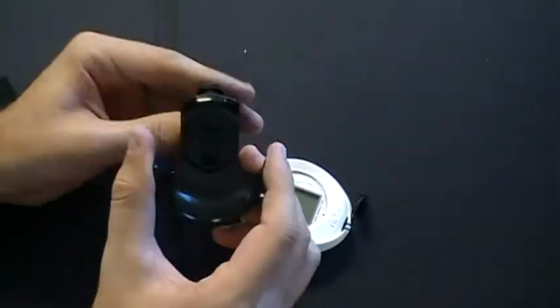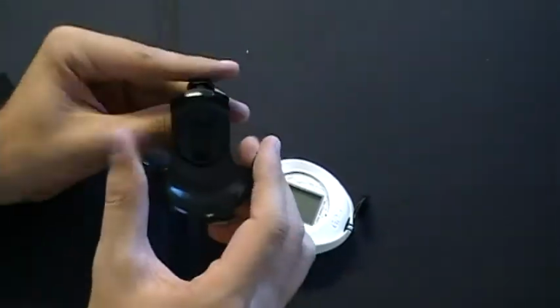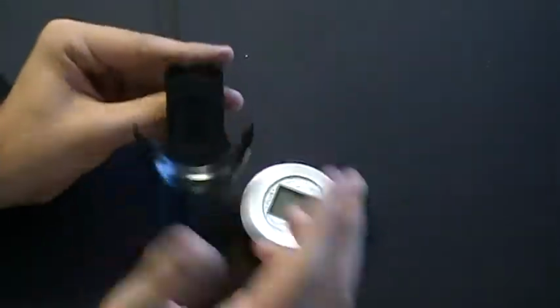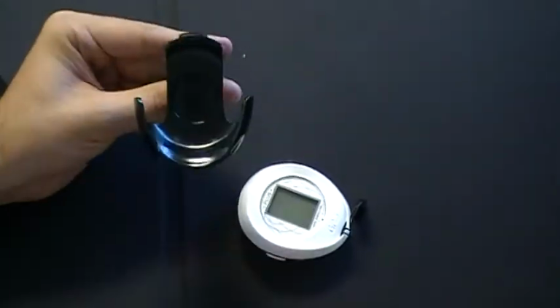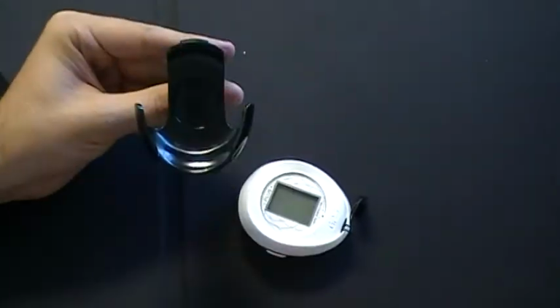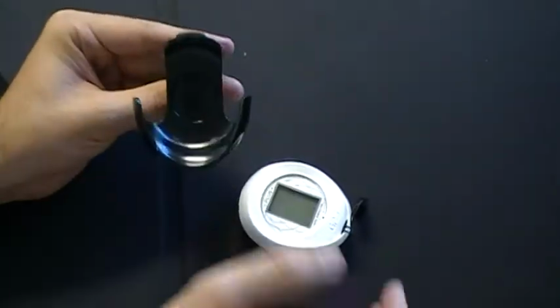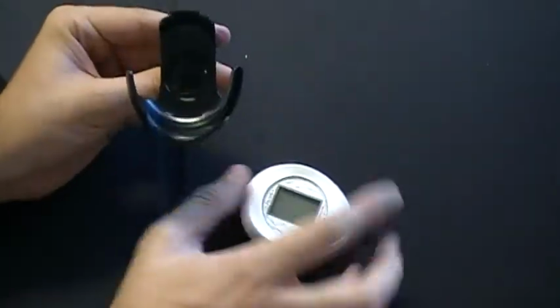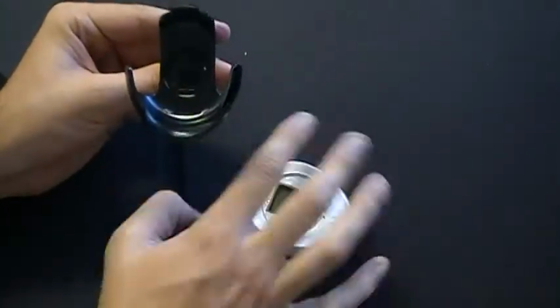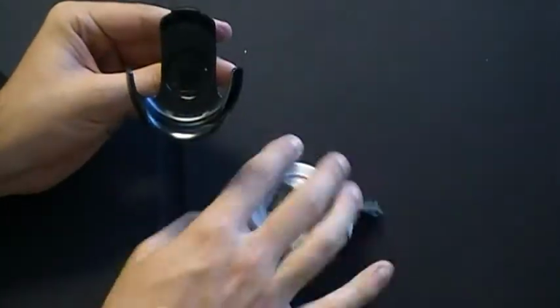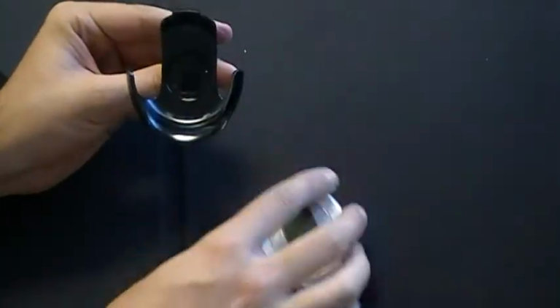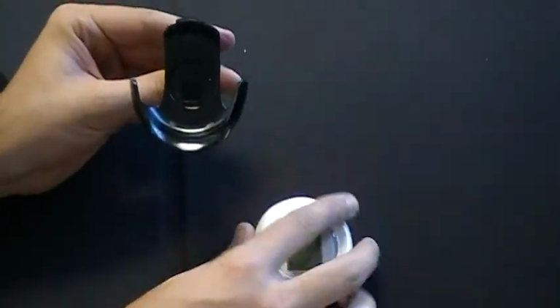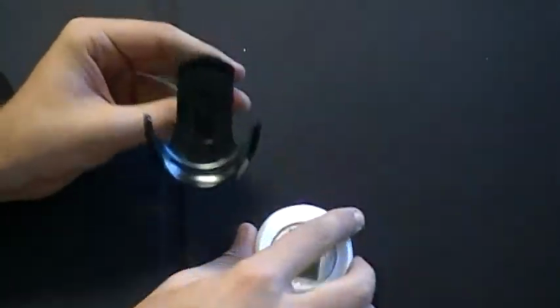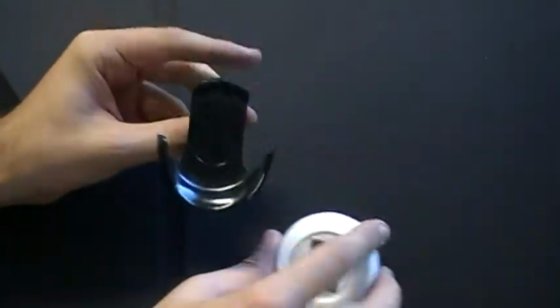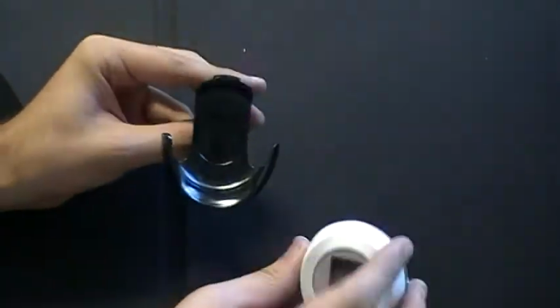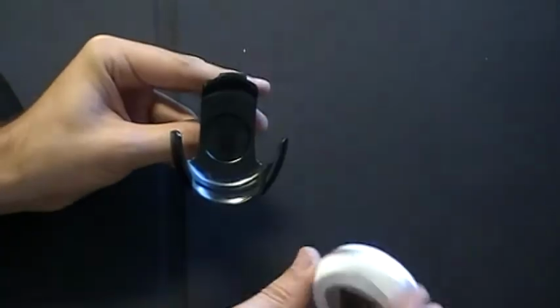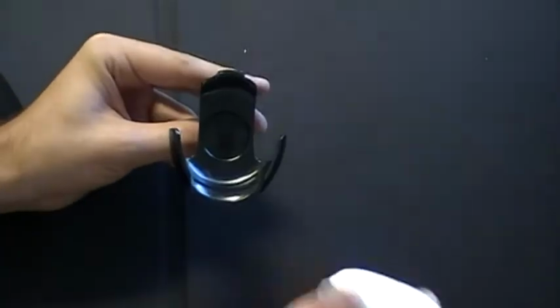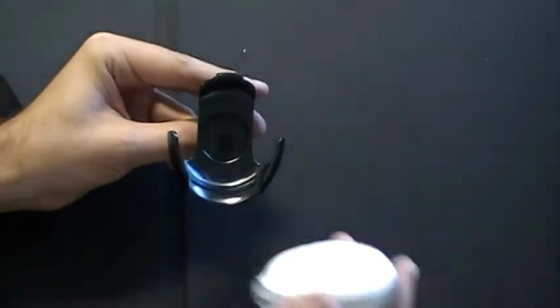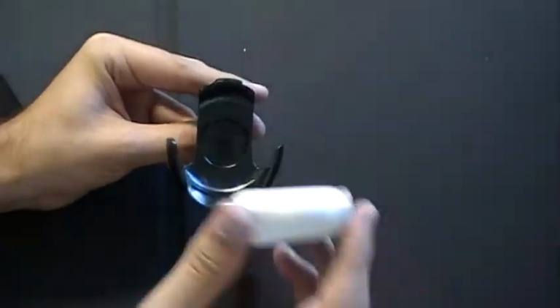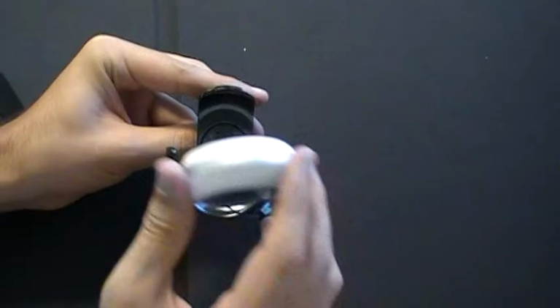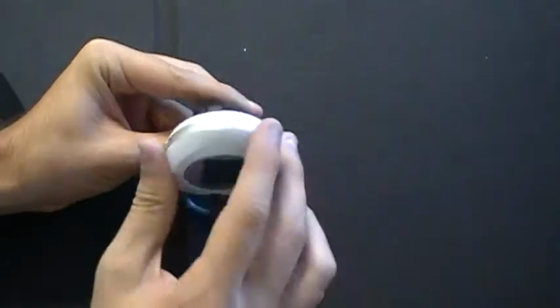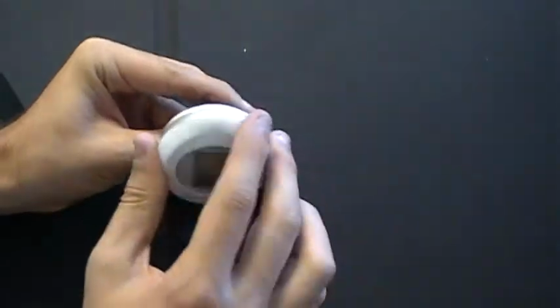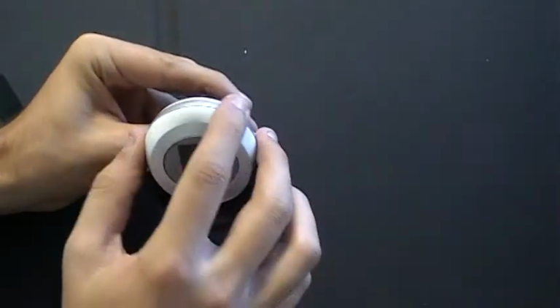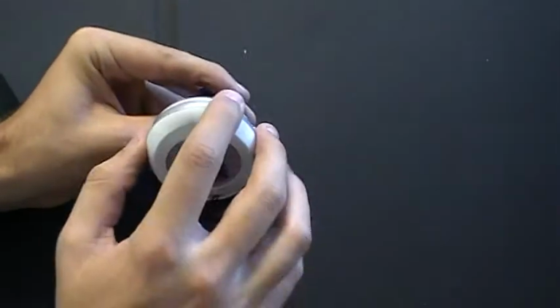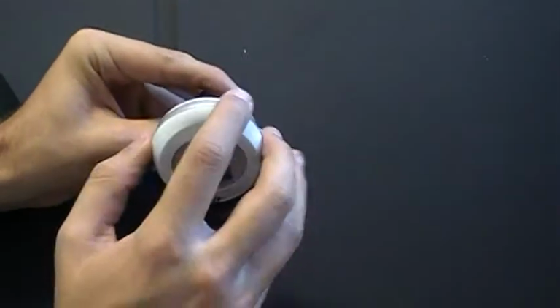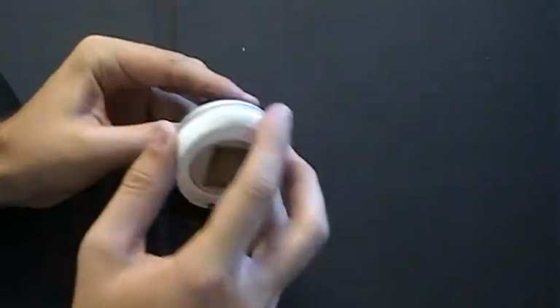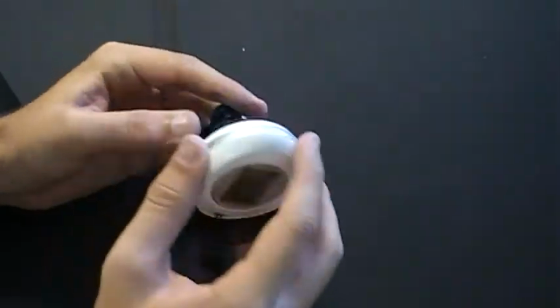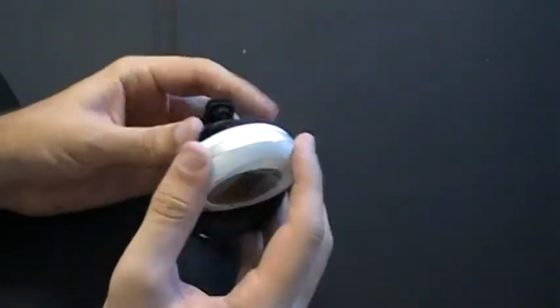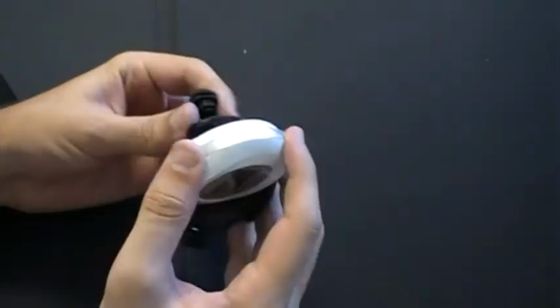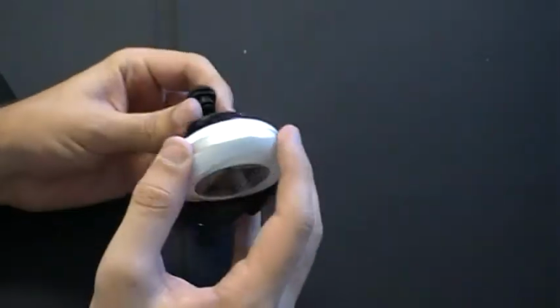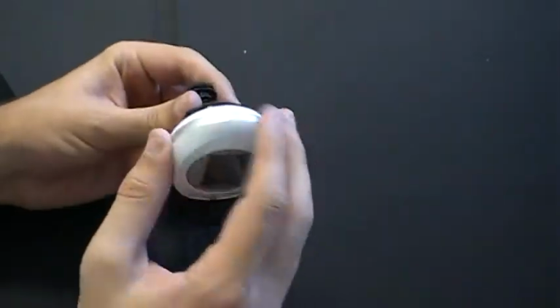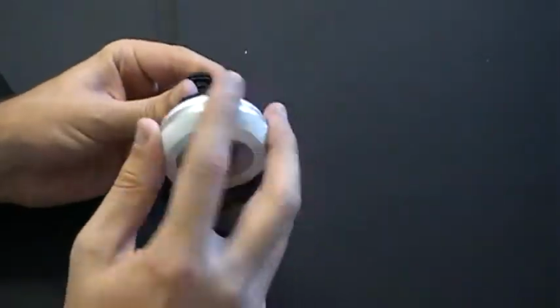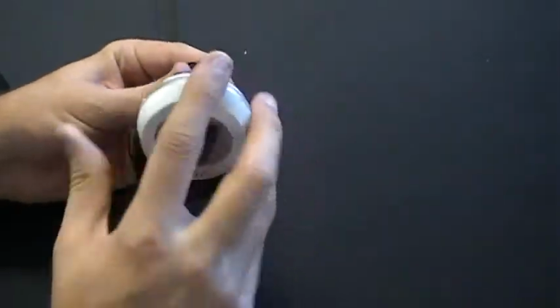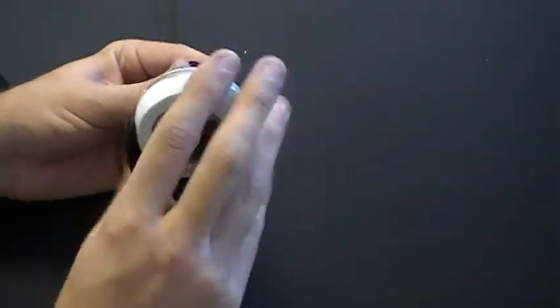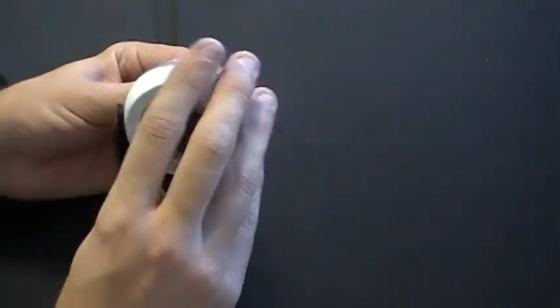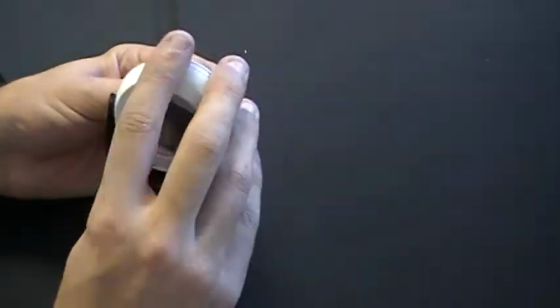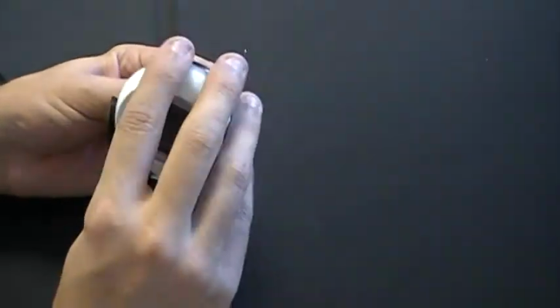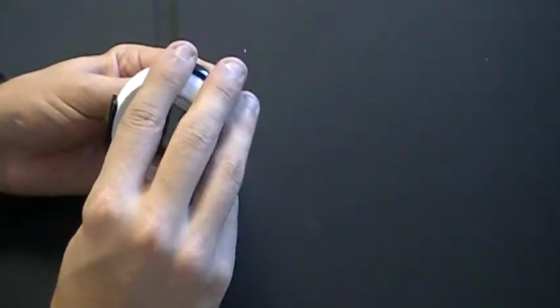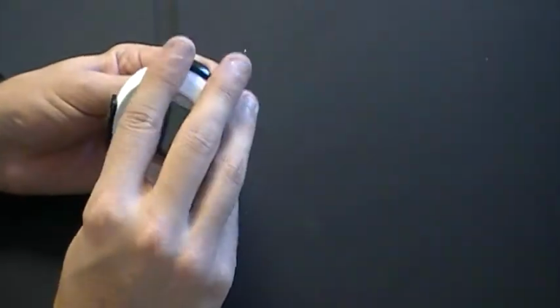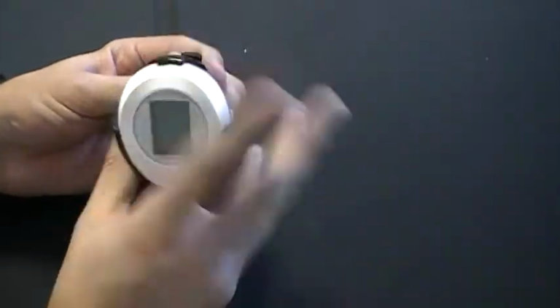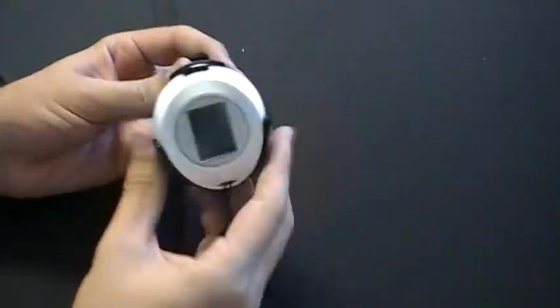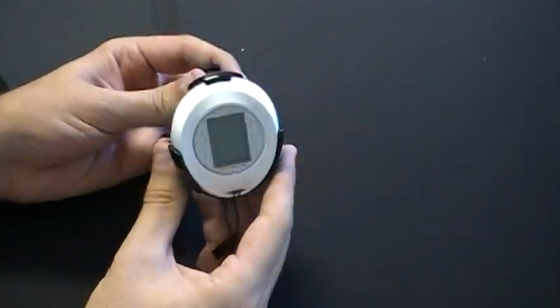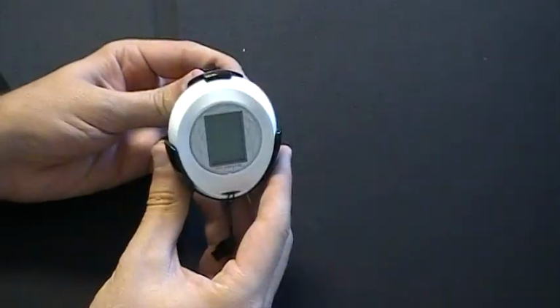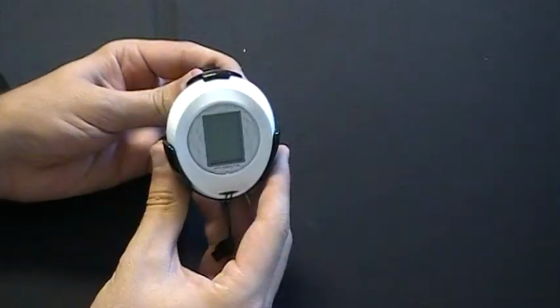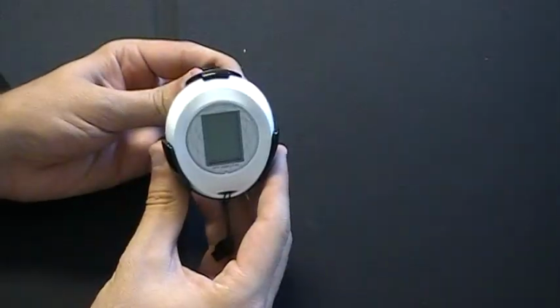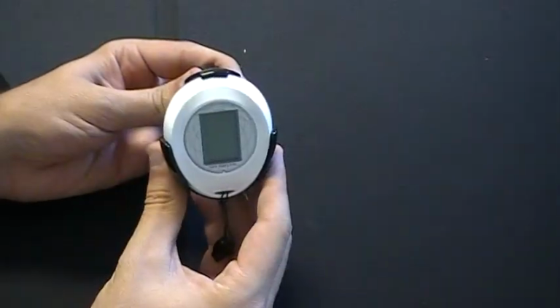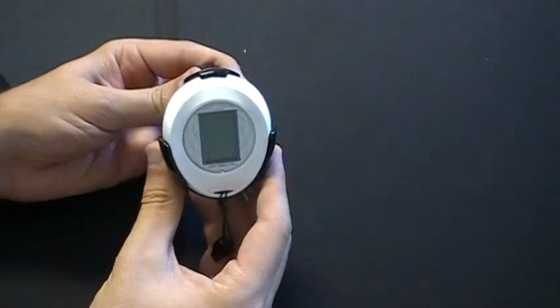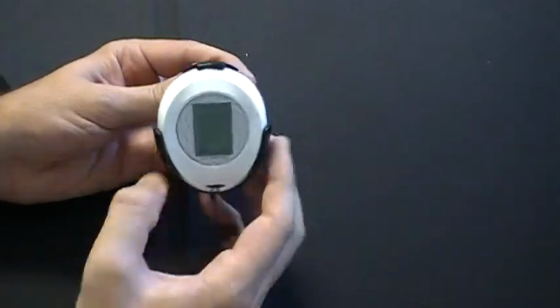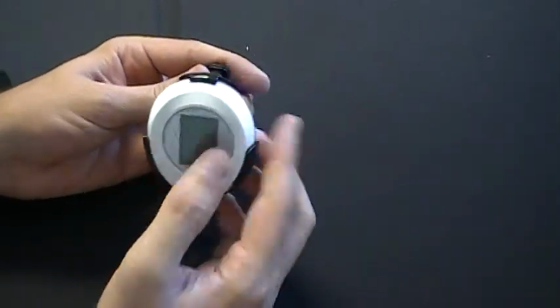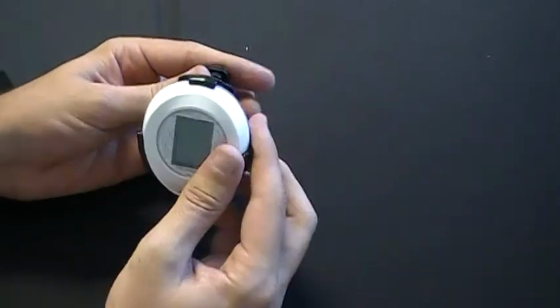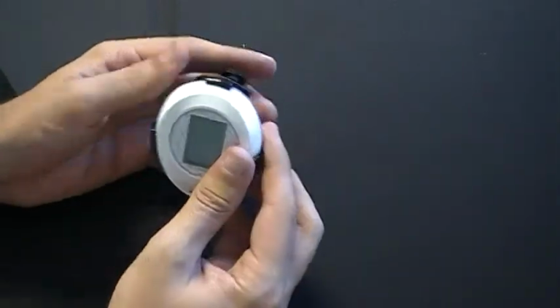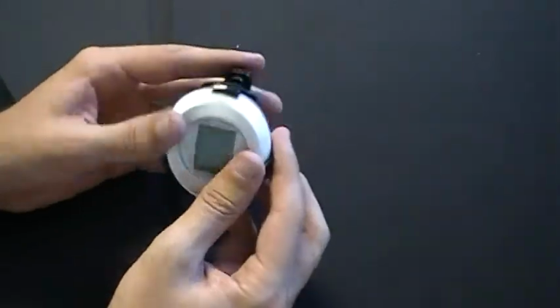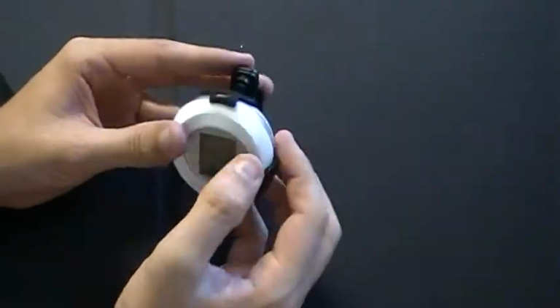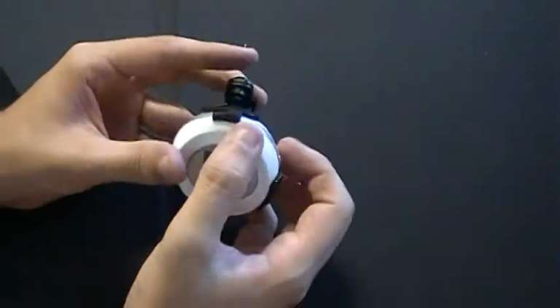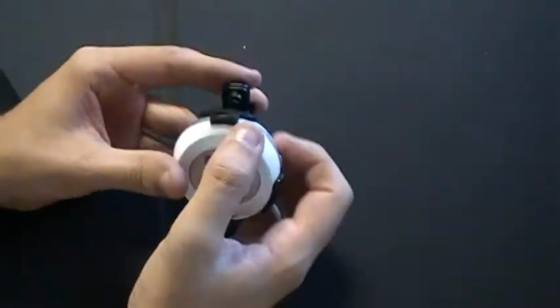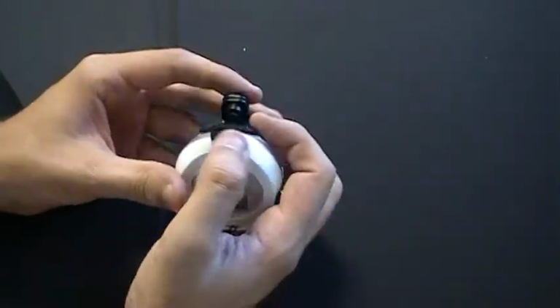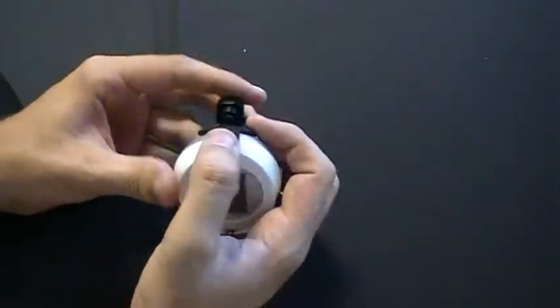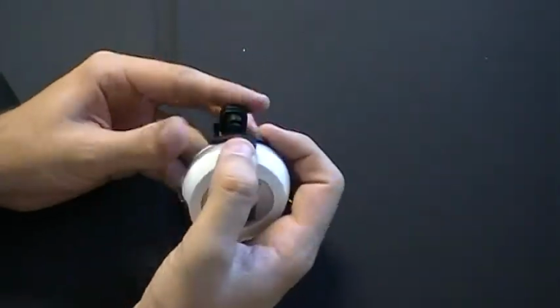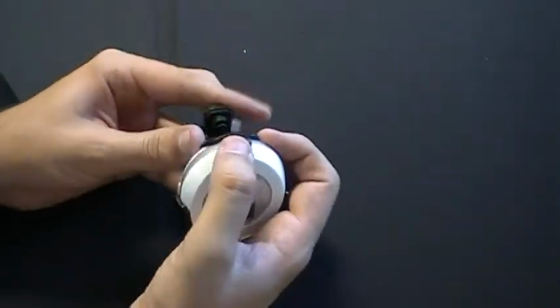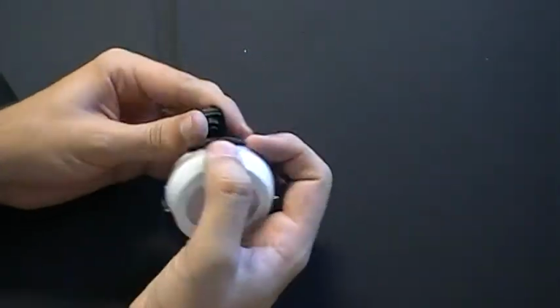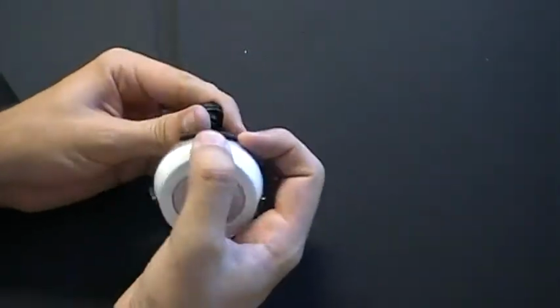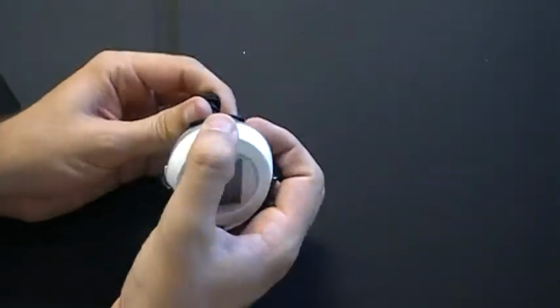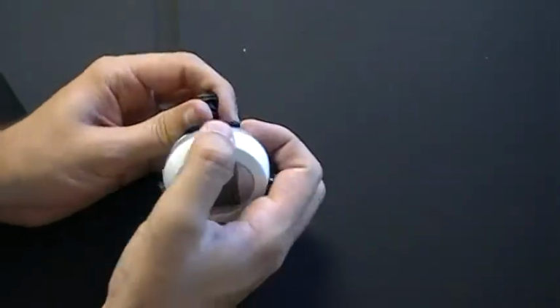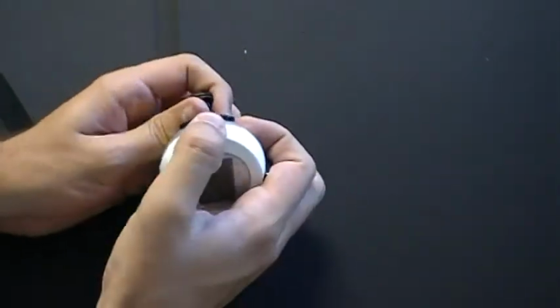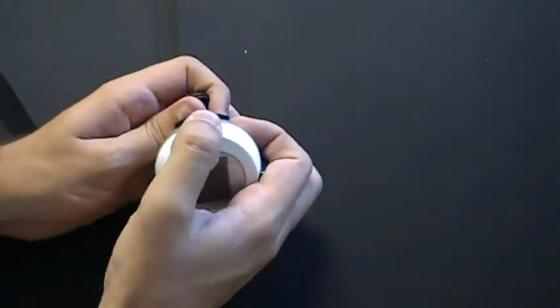Once that's been done, you can pop your GD-102 right into the cradle. To remove it, just pop it out.